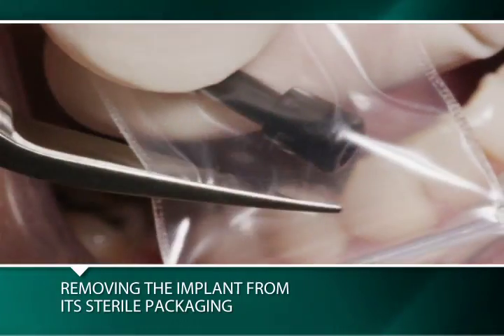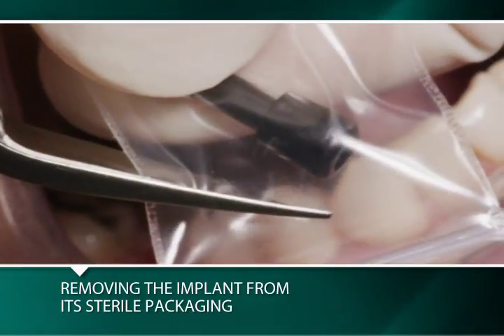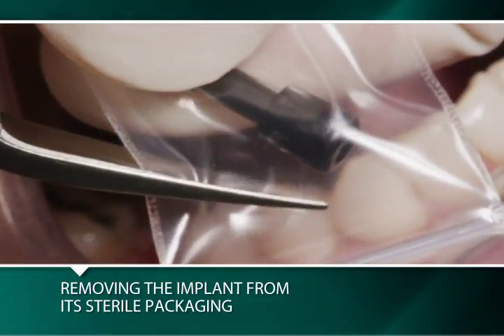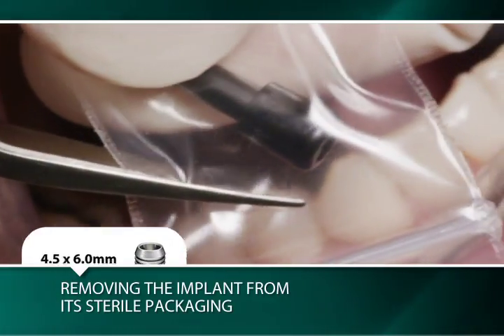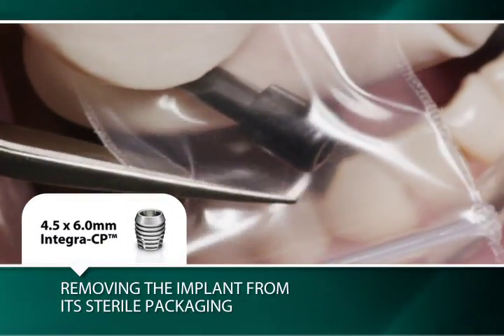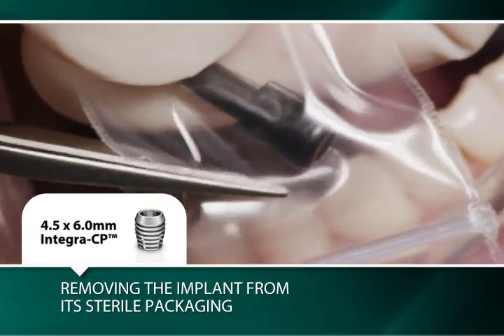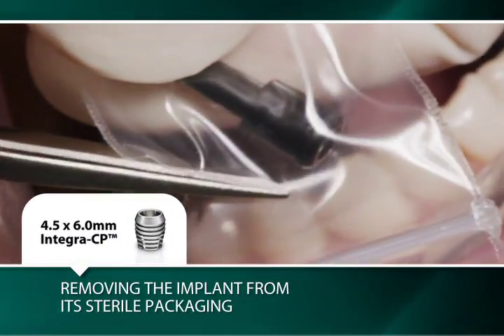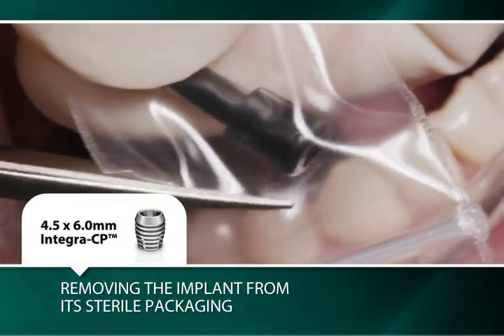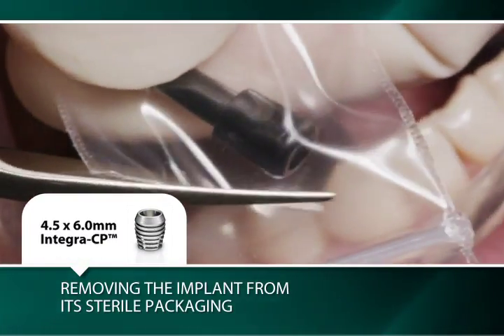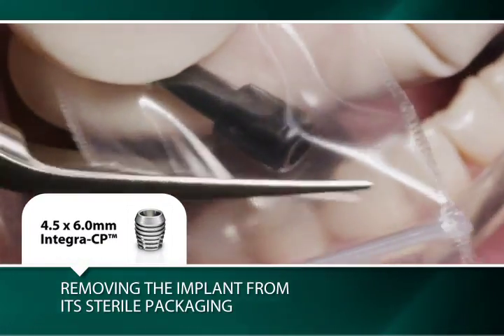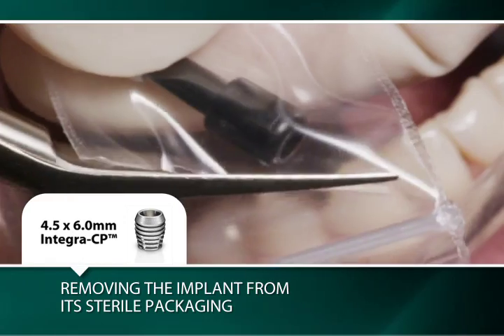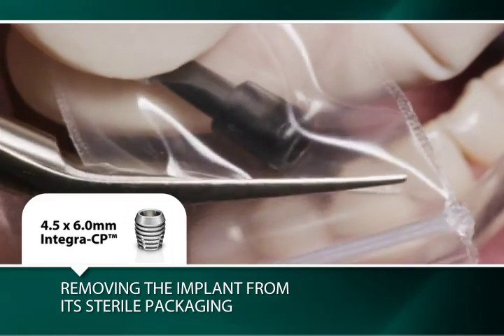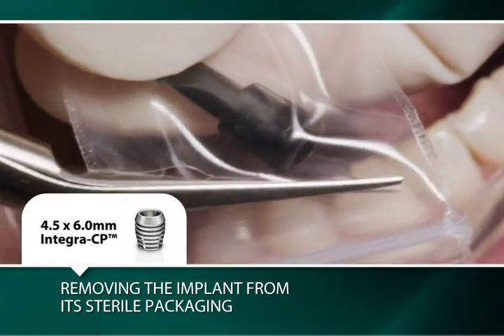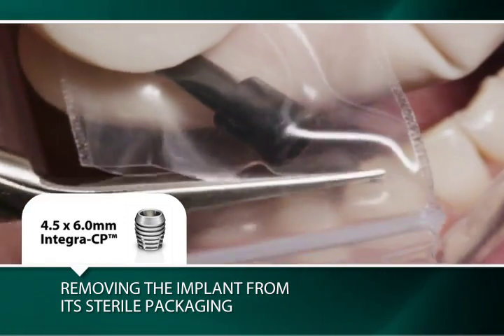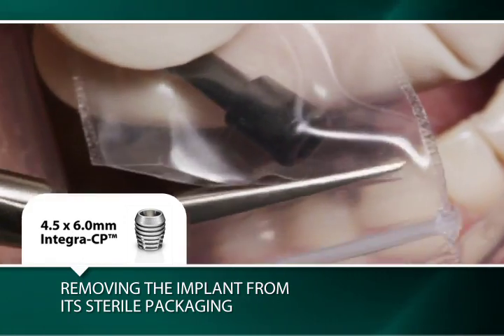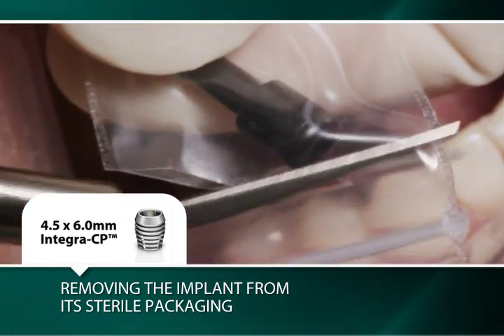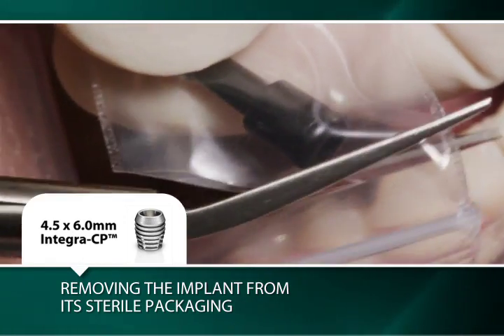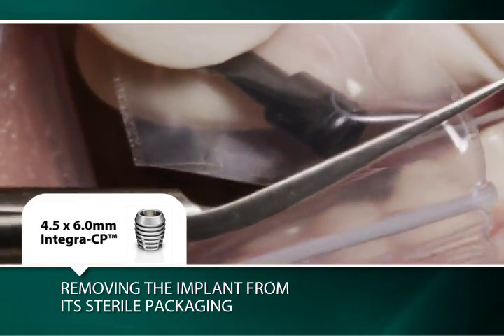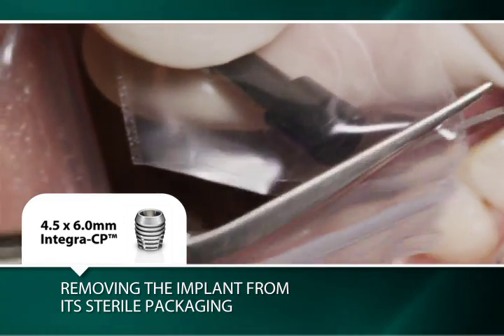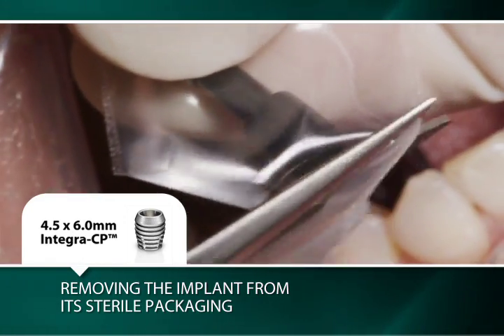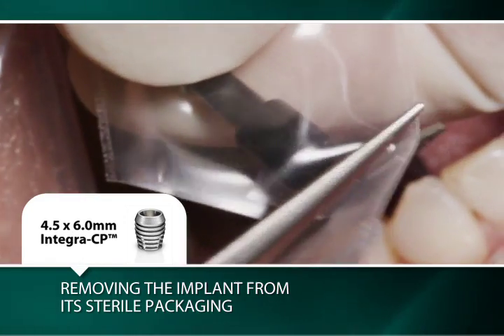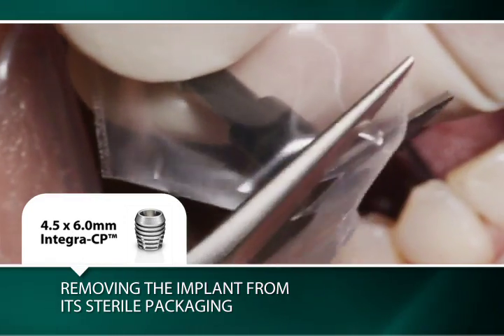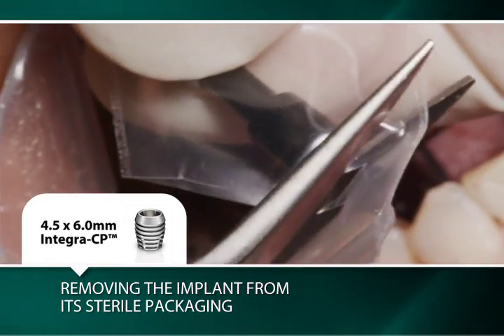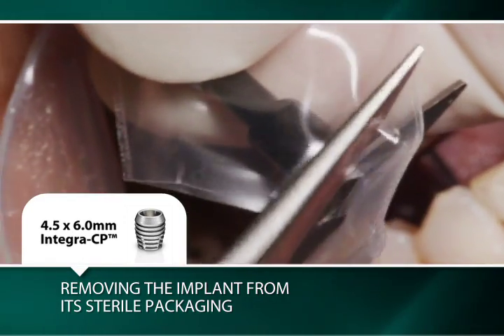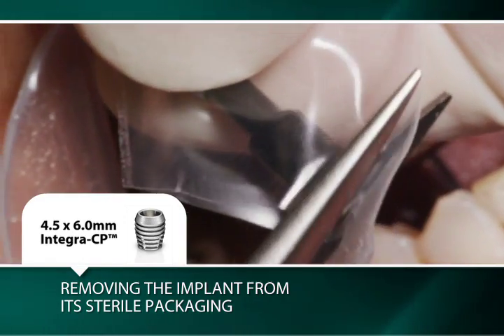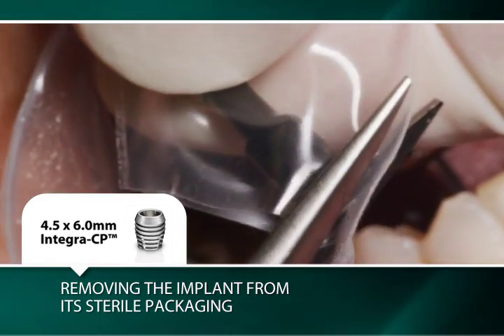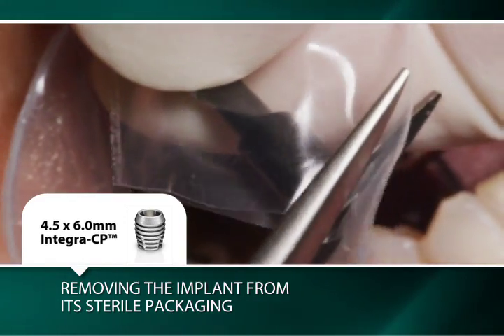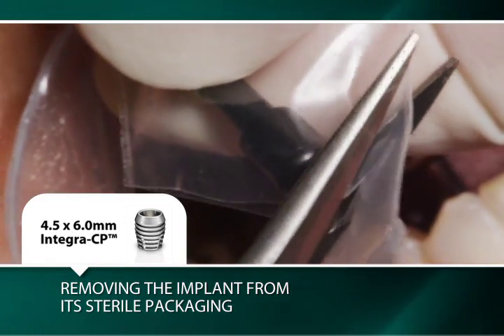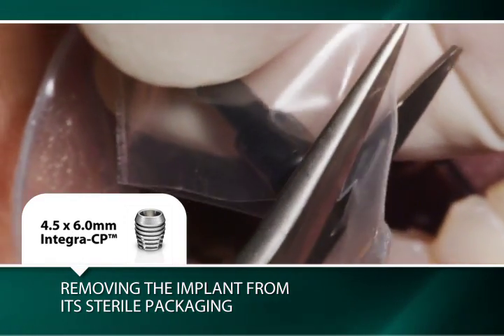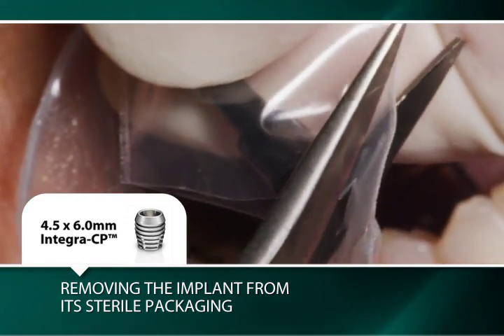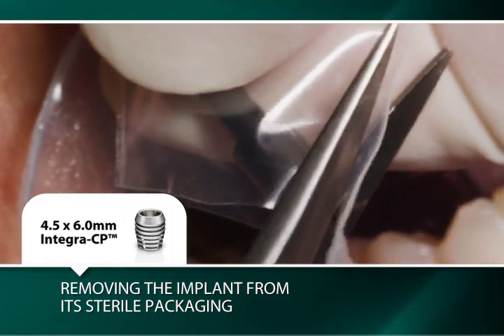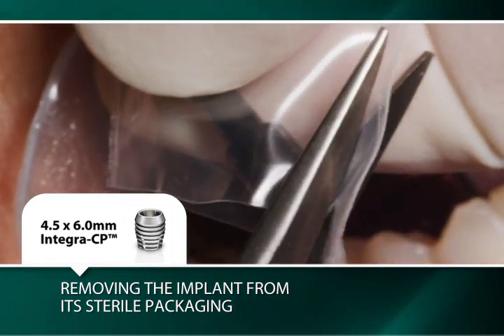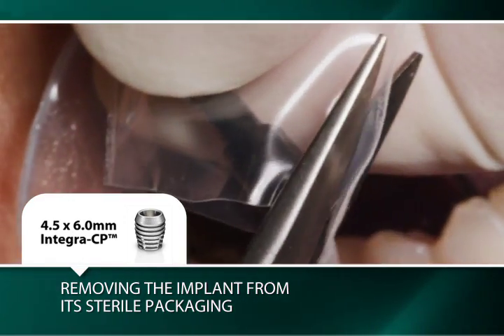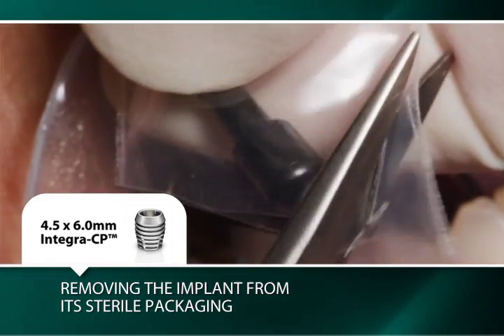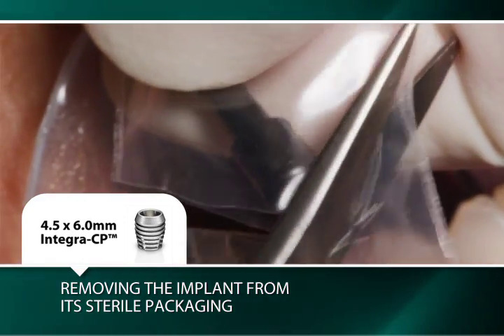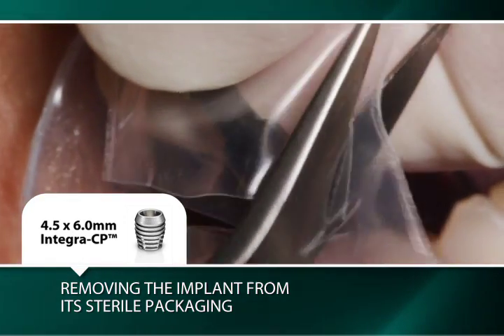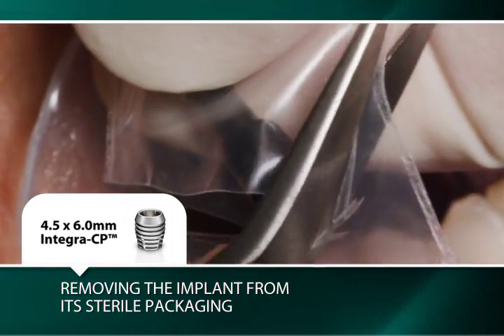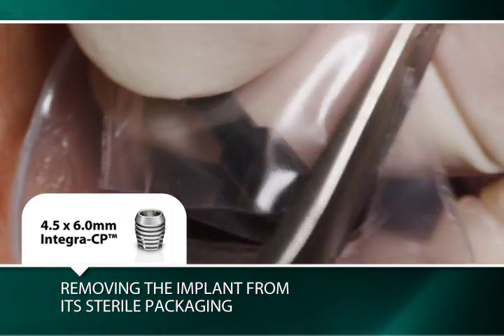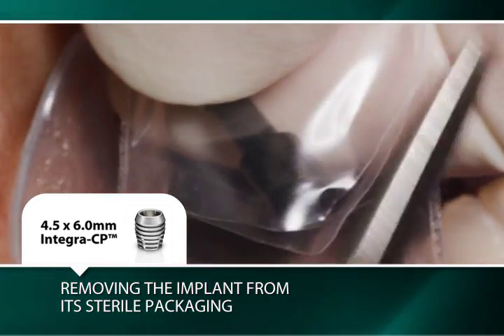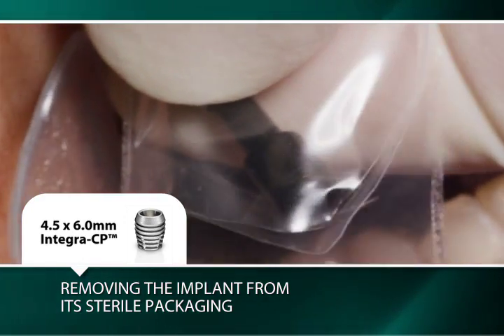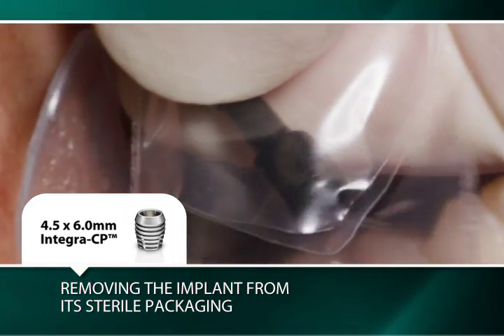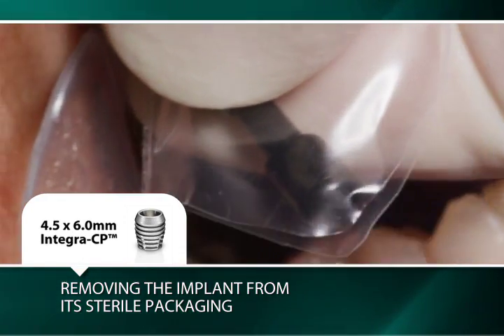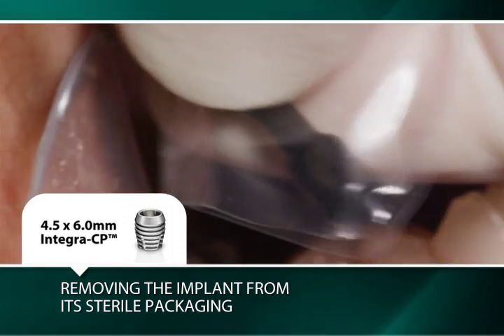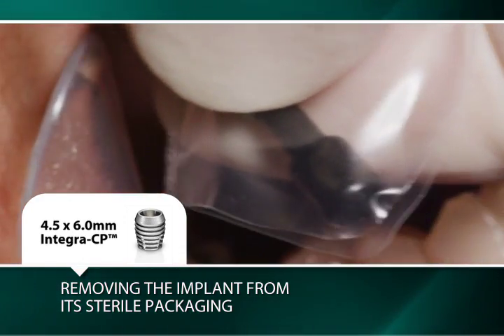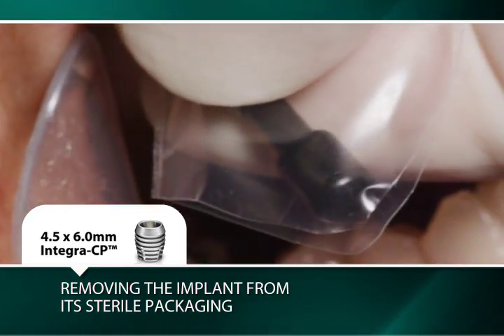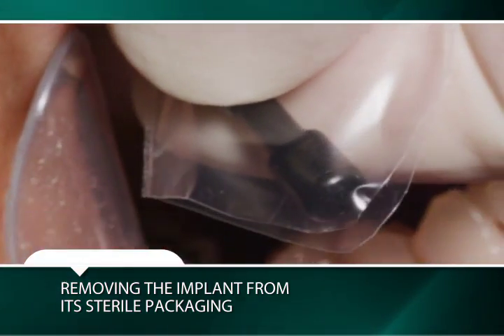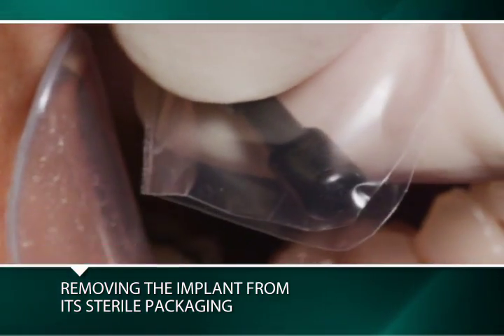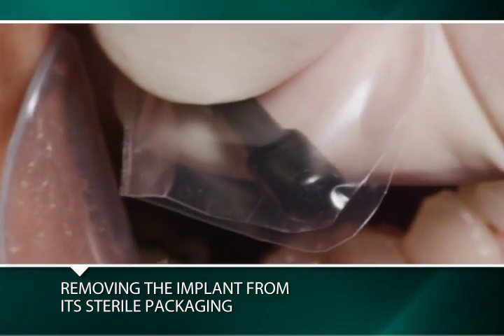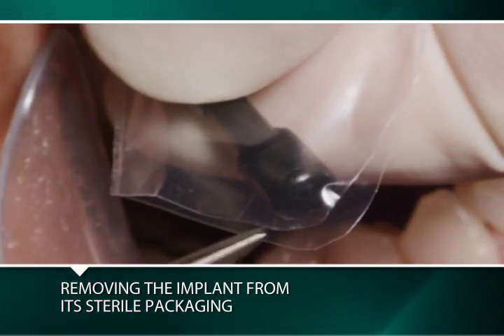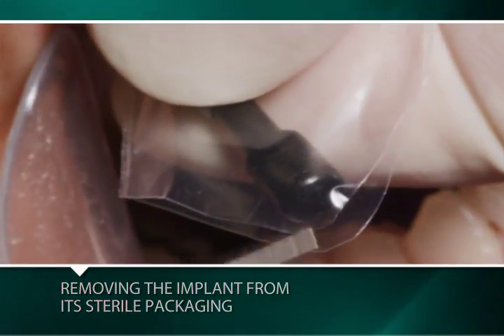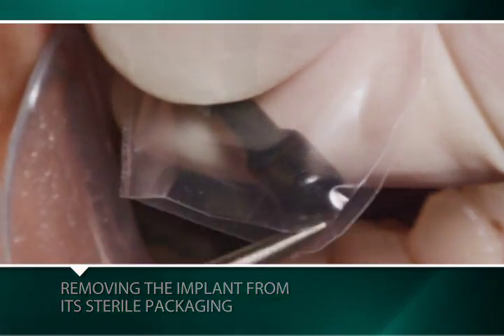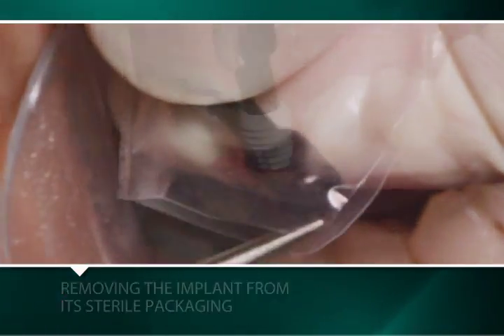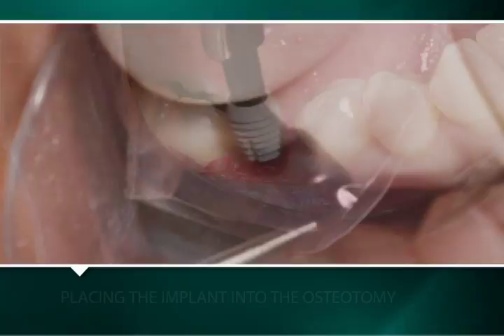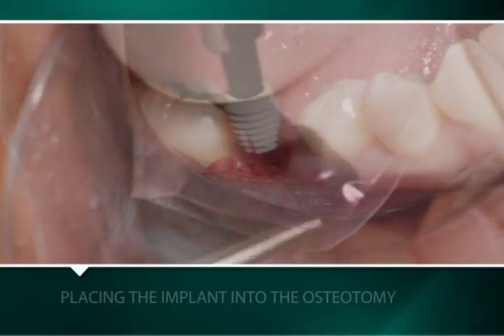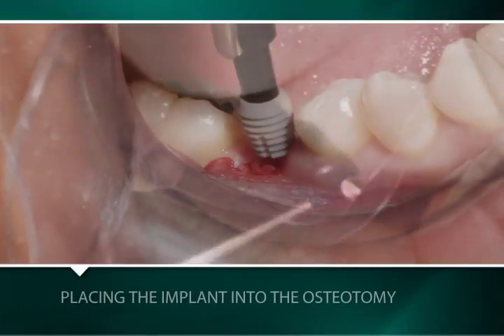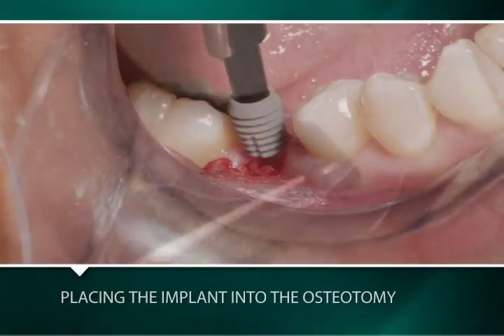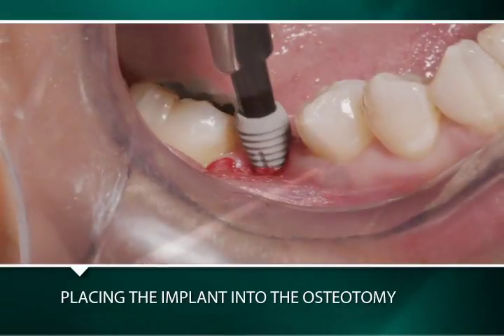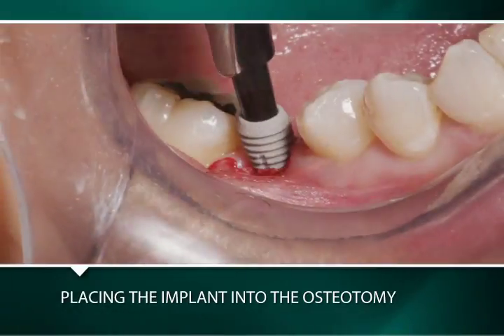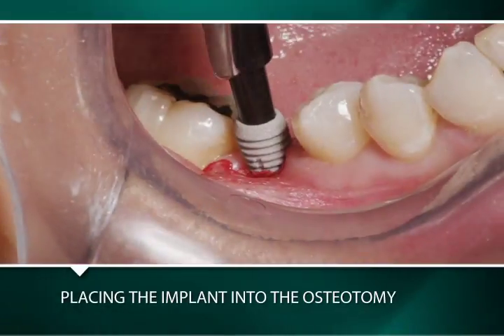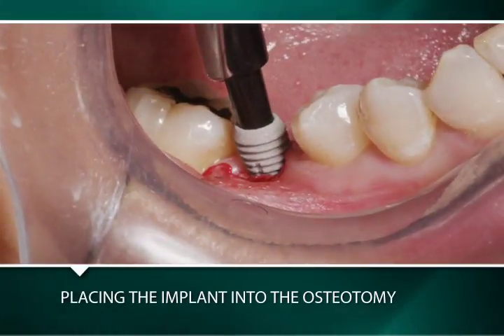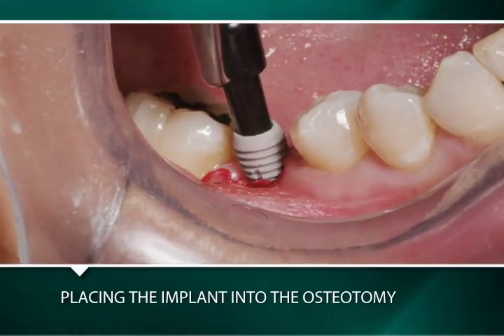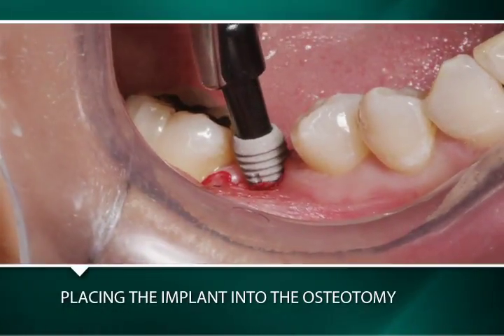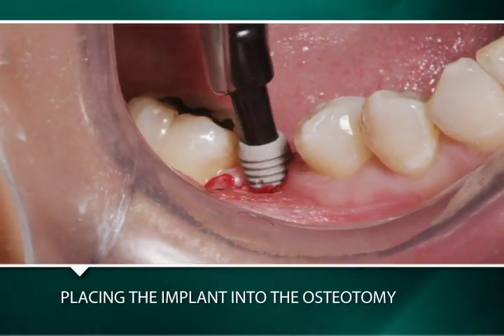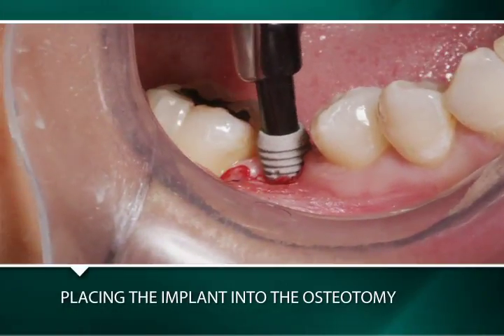A 4.5 by 6 millimeter Integra CP implant is removed from its sterile packaging and transported to the osteotomy using the black healing plug.